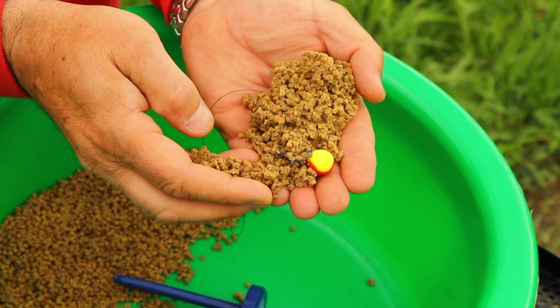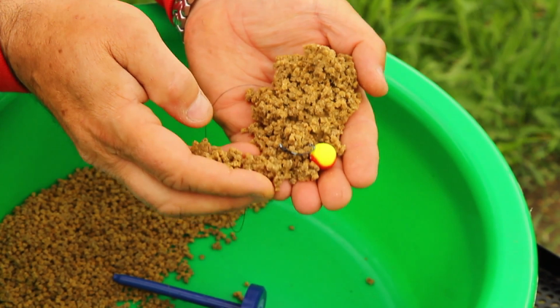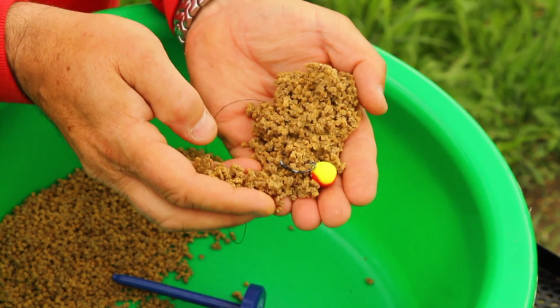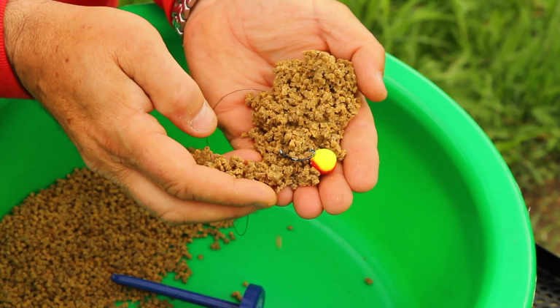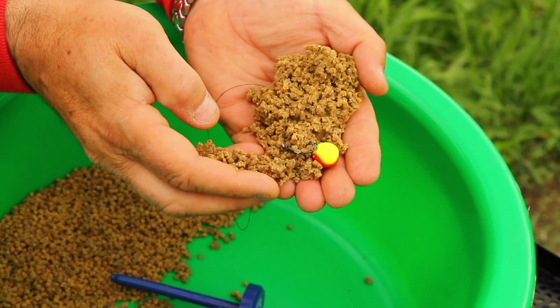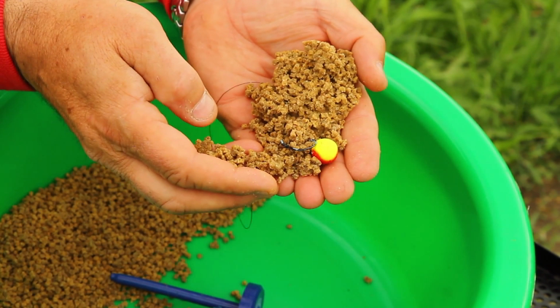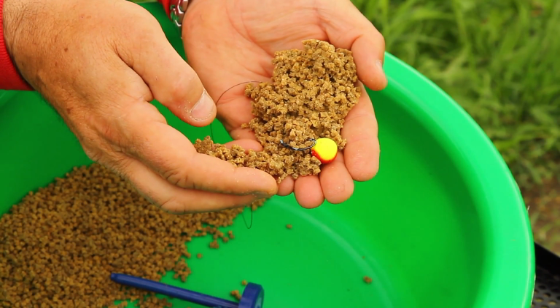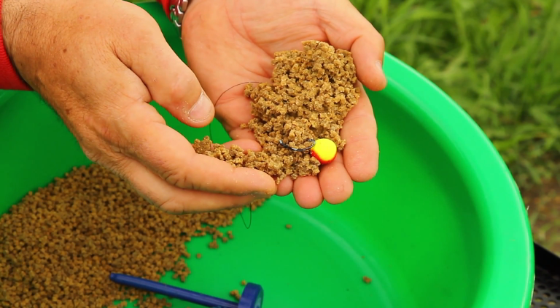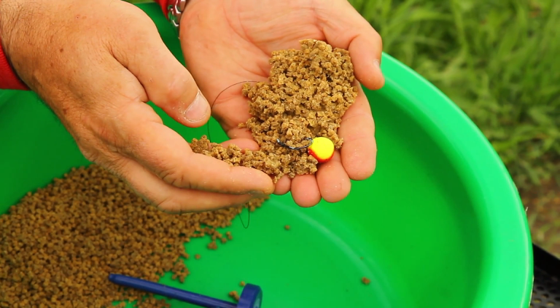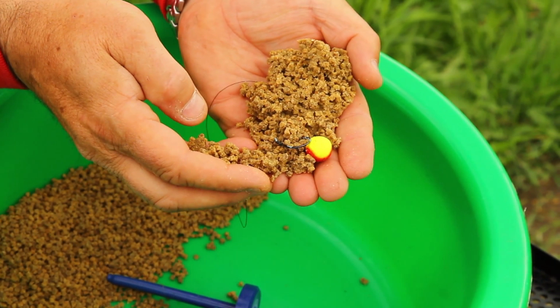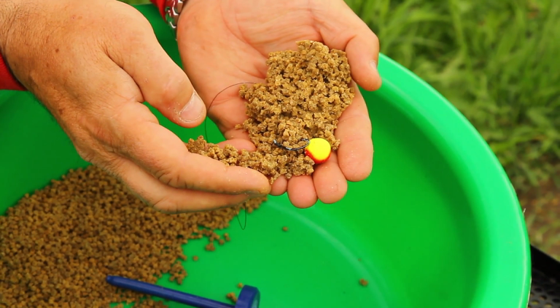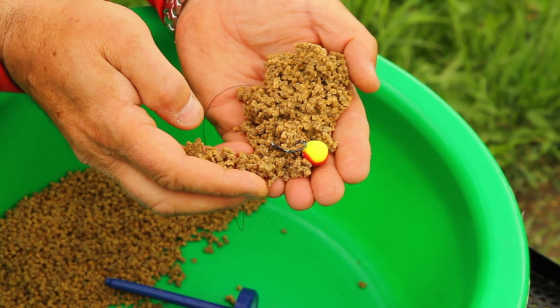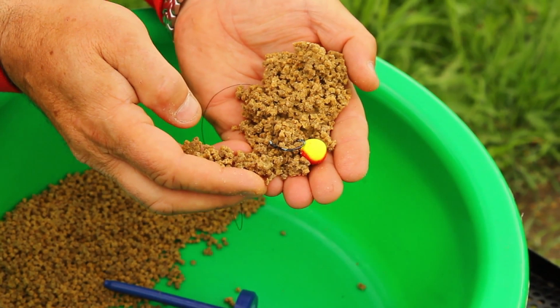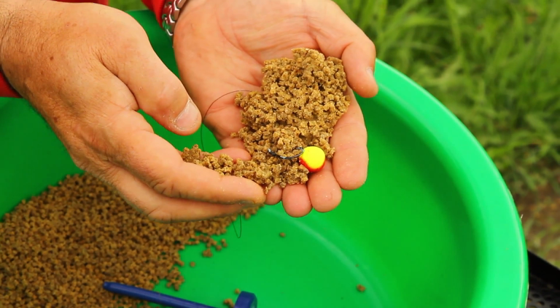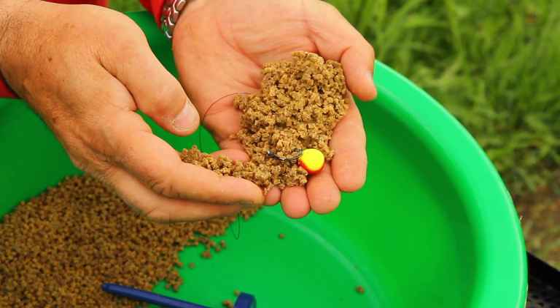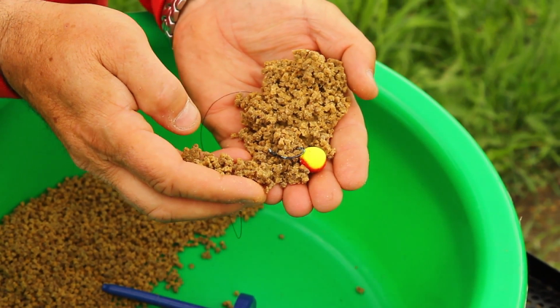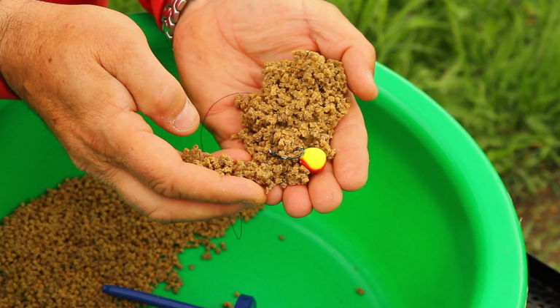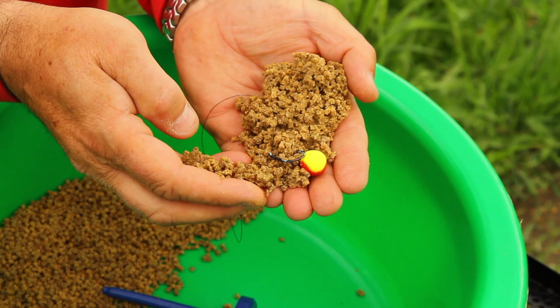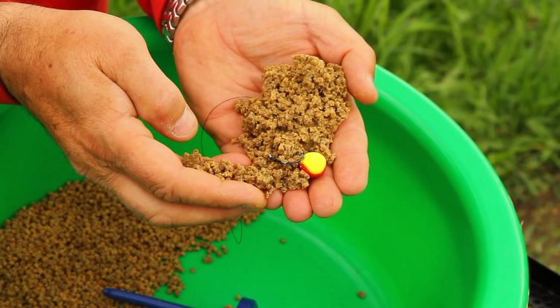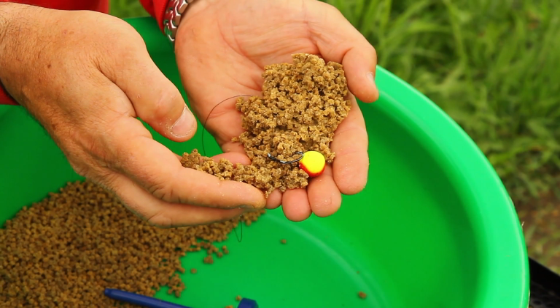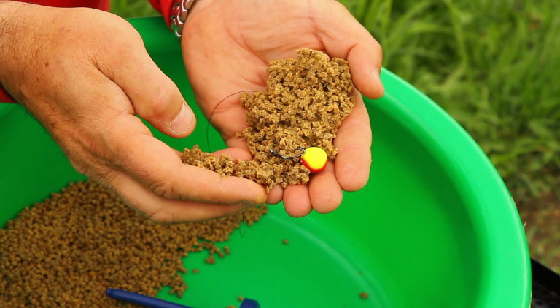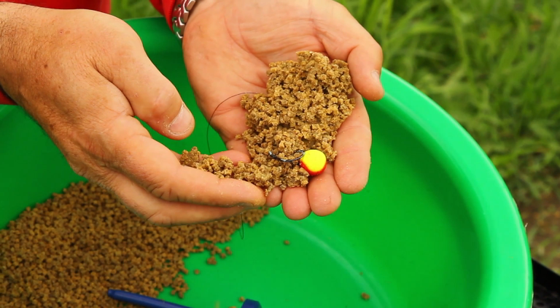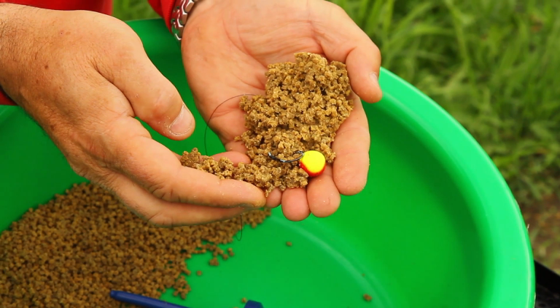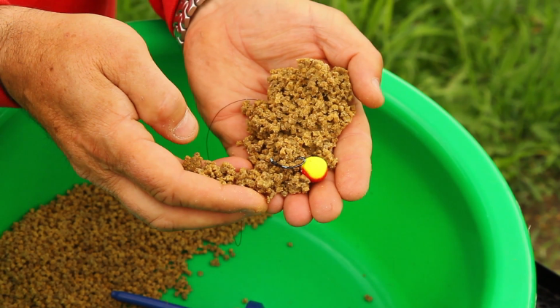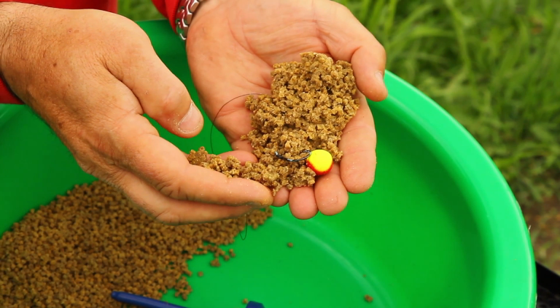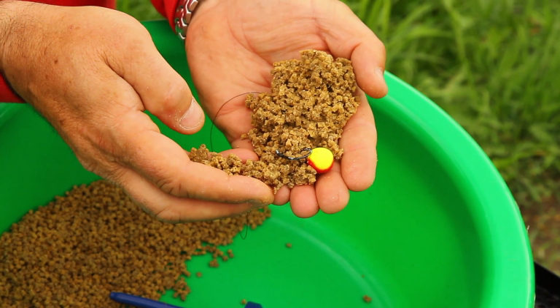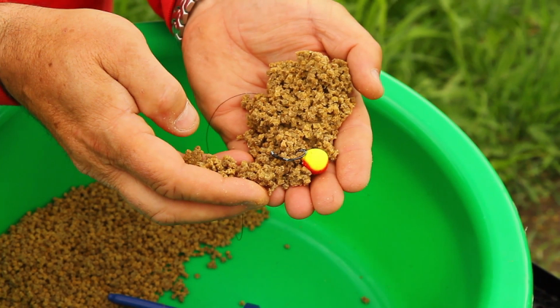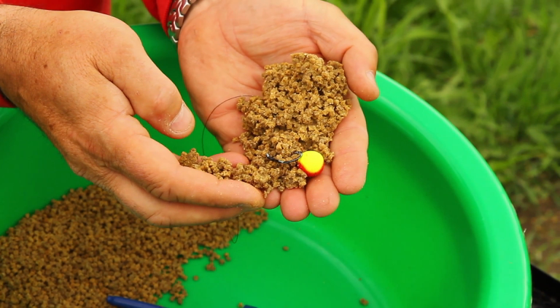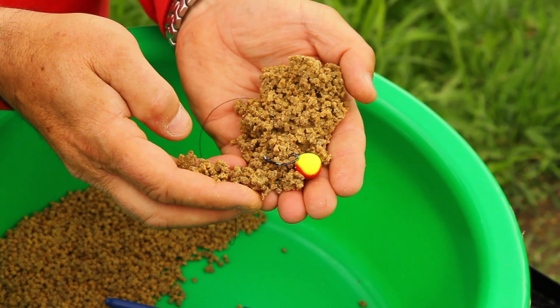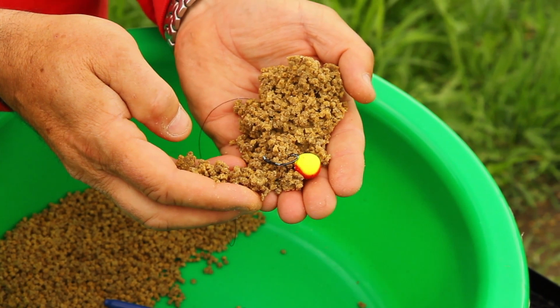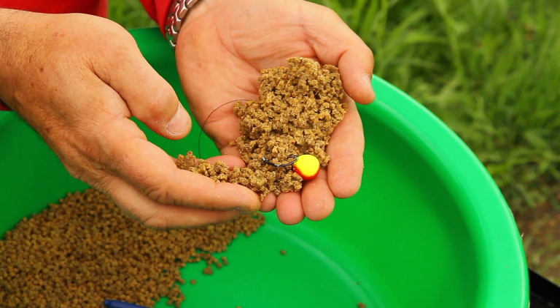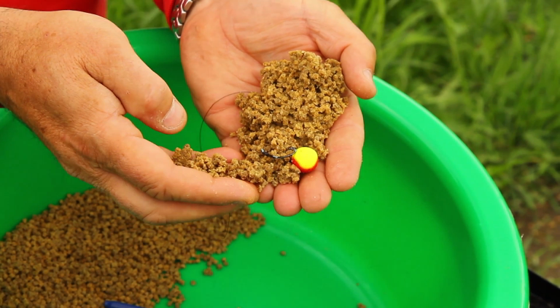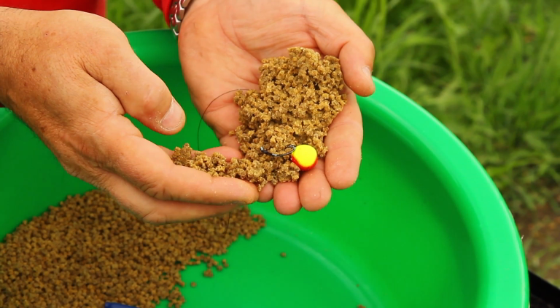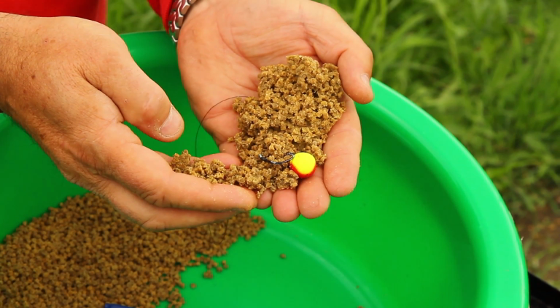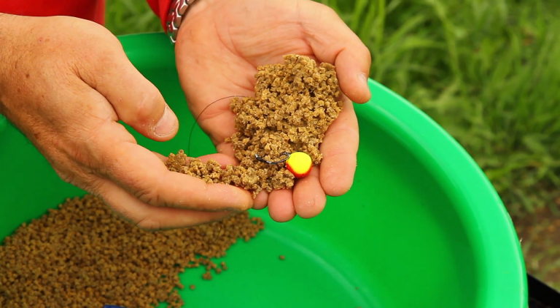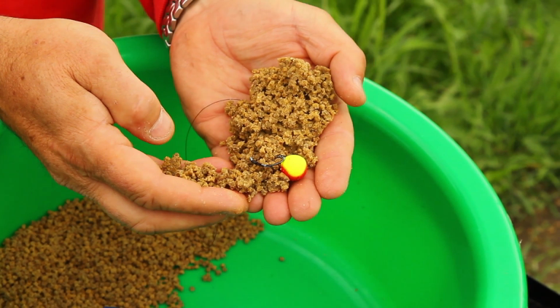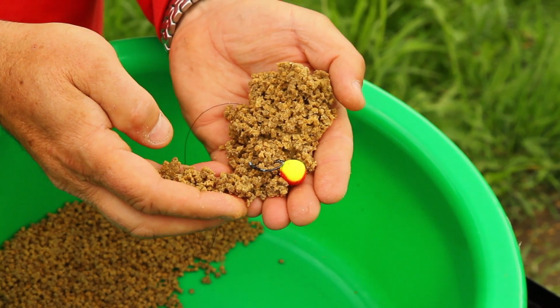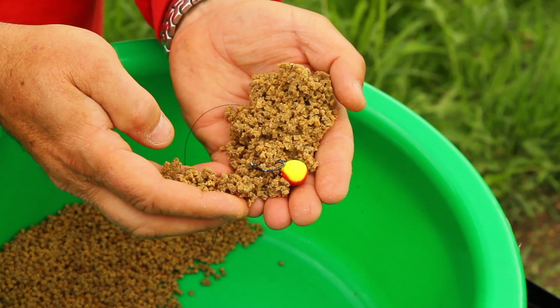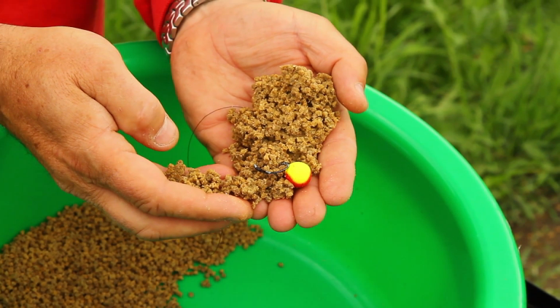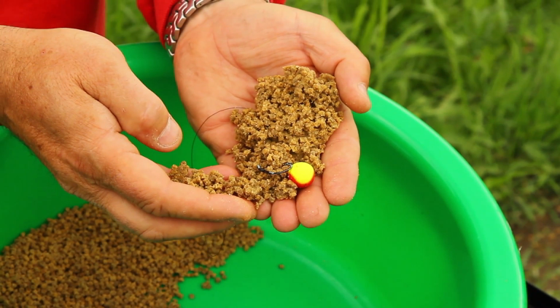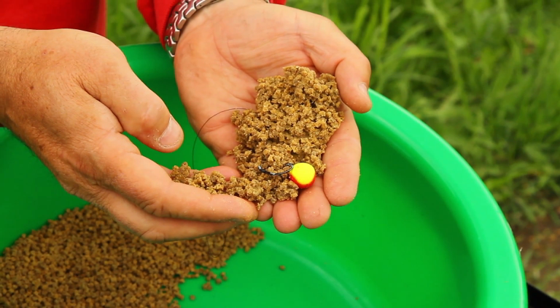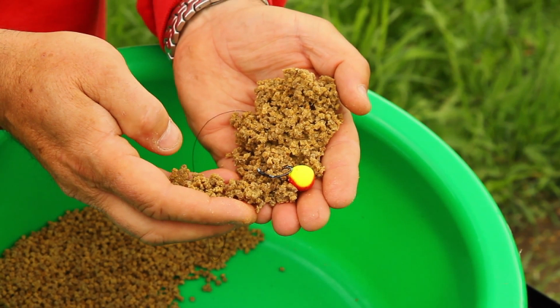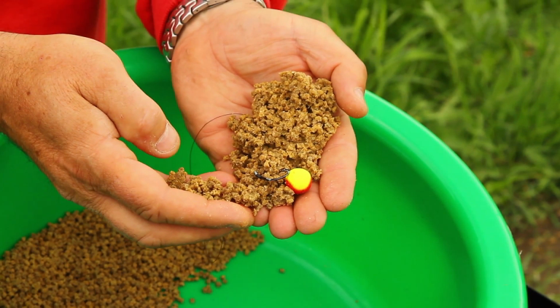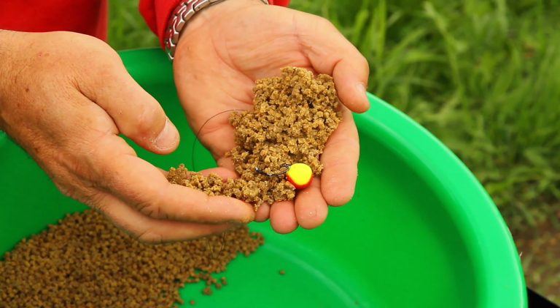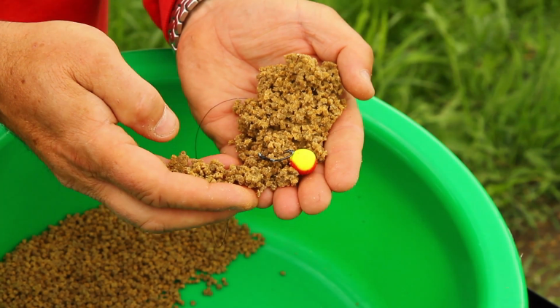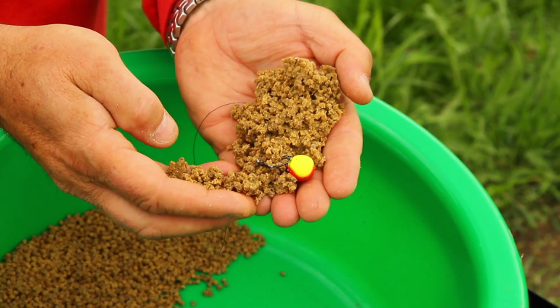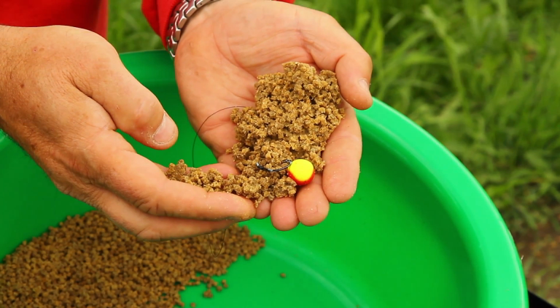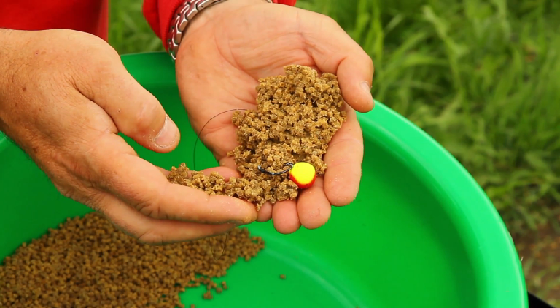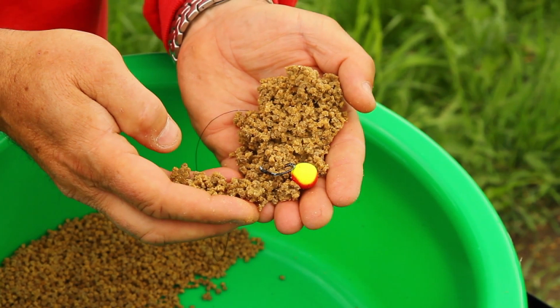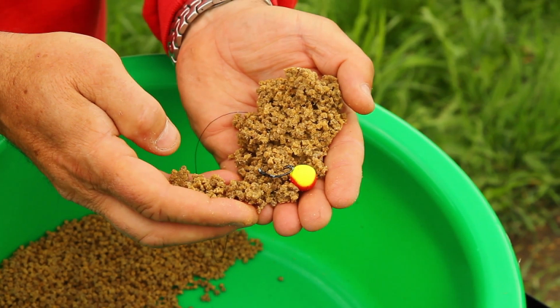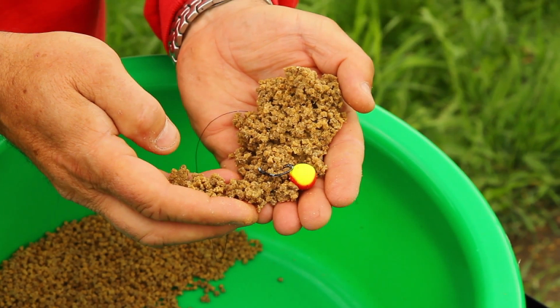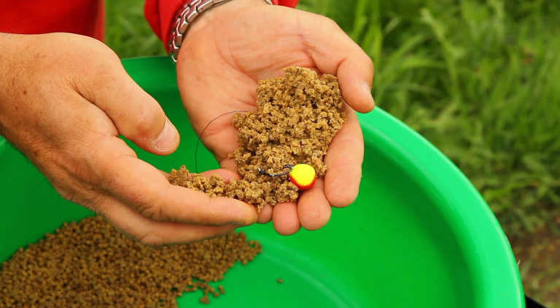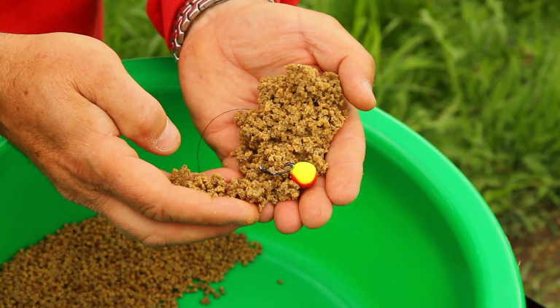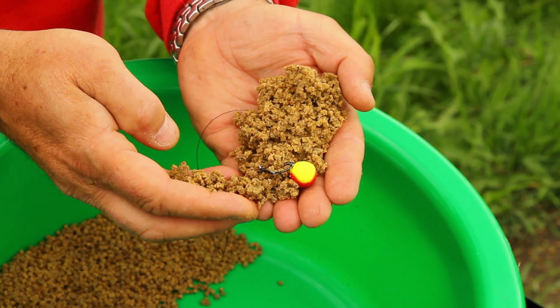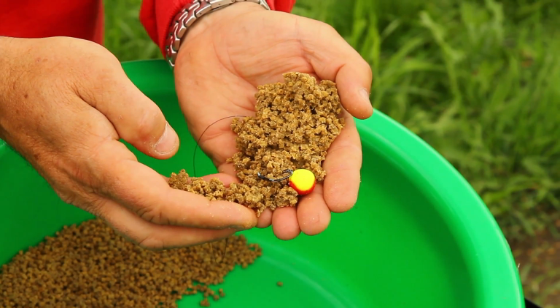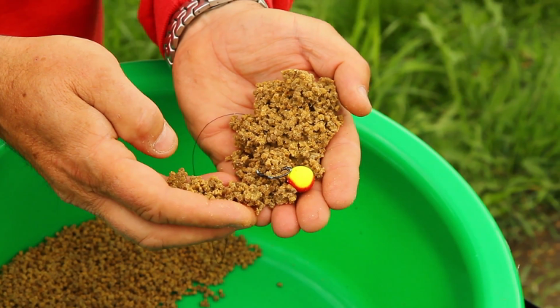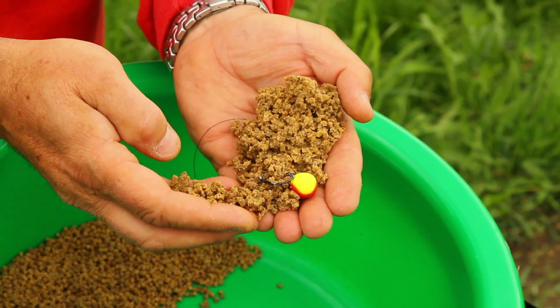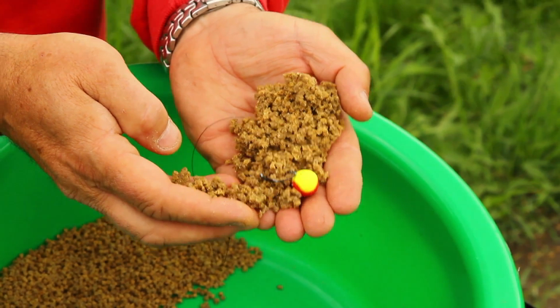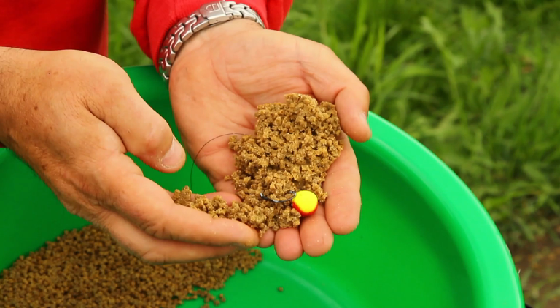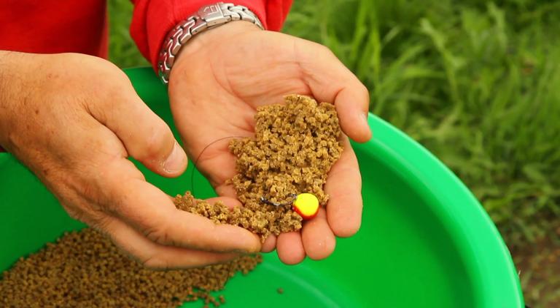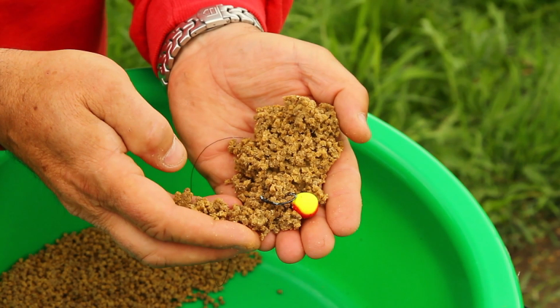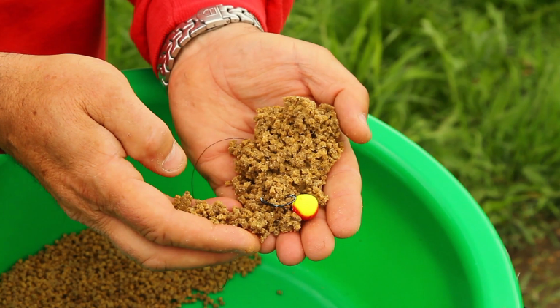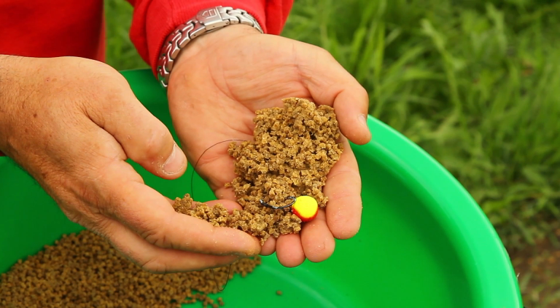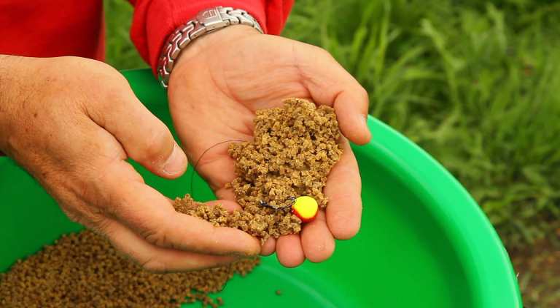Absolutely foolproof for the fish, they can't resist it — great little product, I think they're a tenner, and they really are a boon to your fishing.